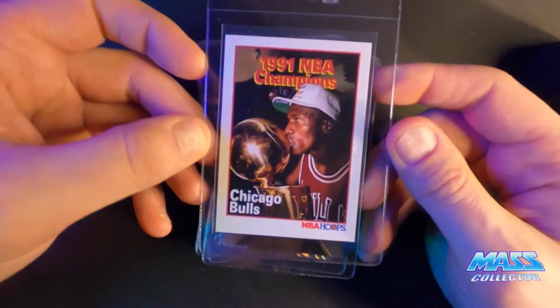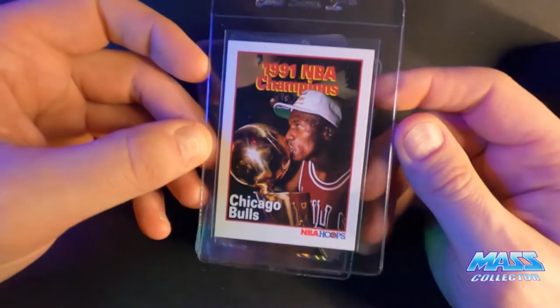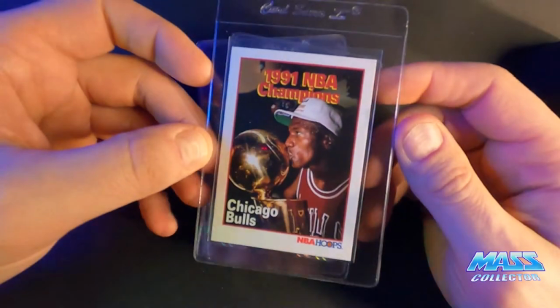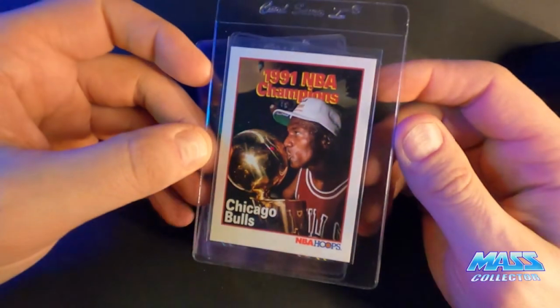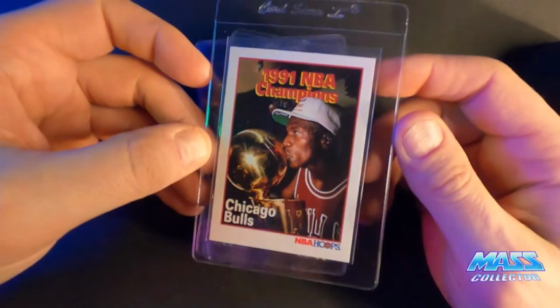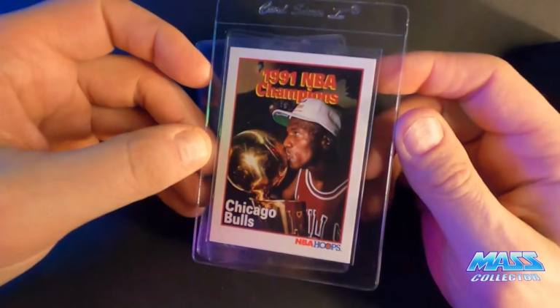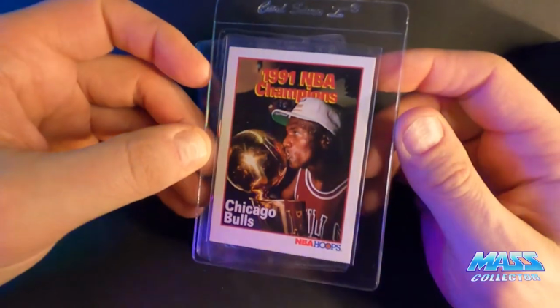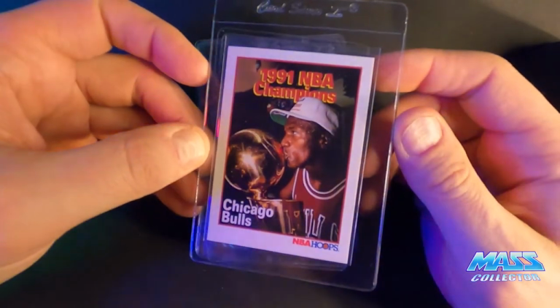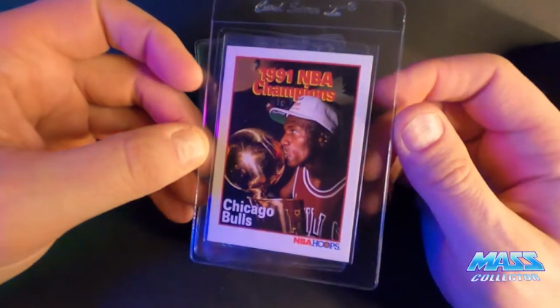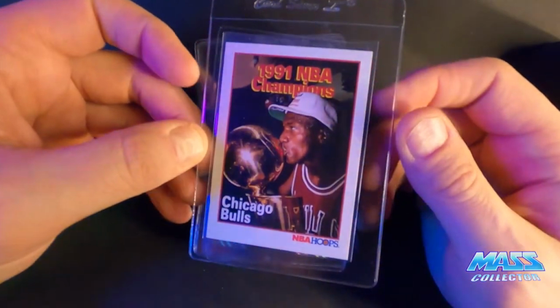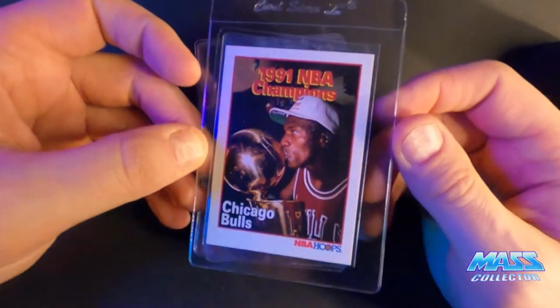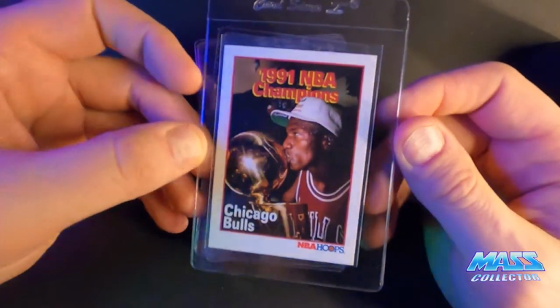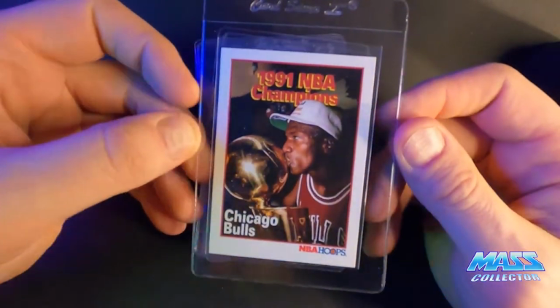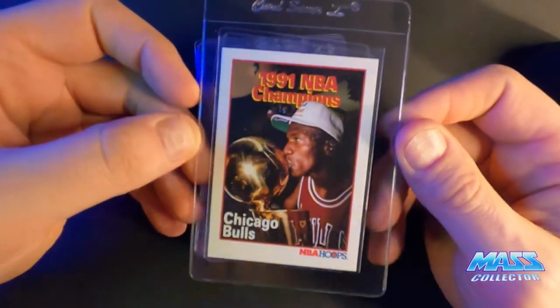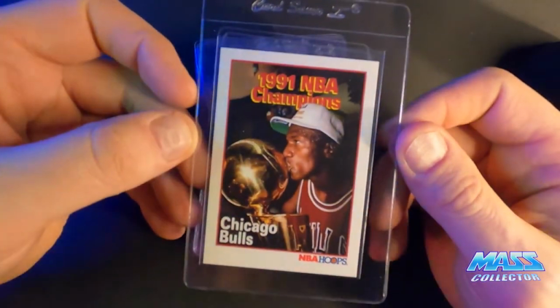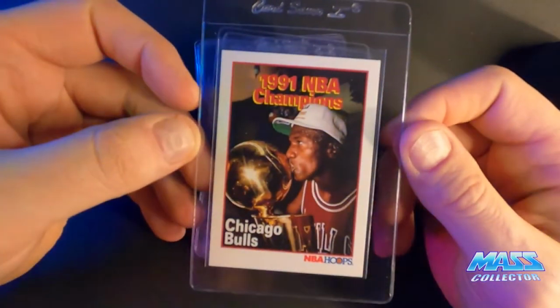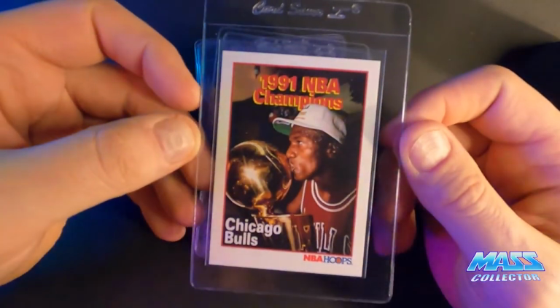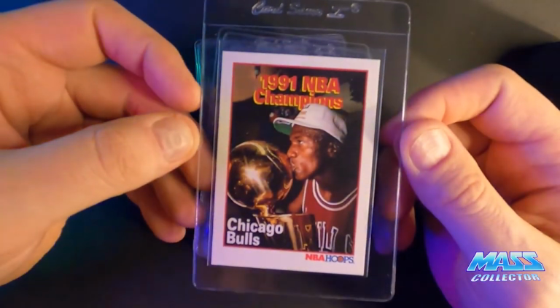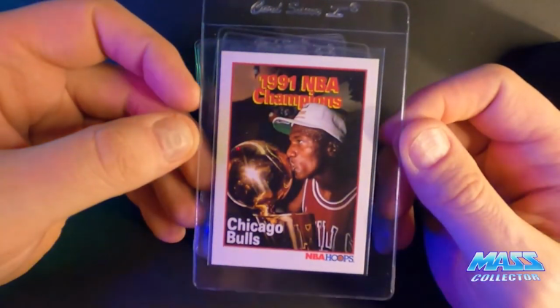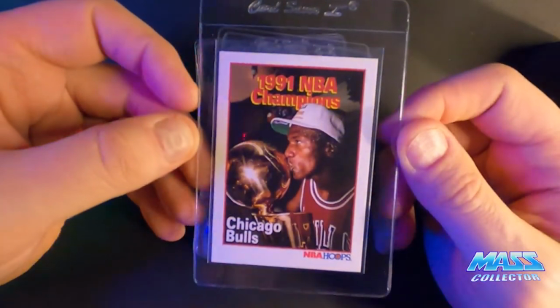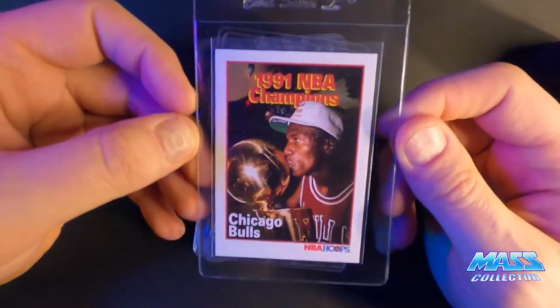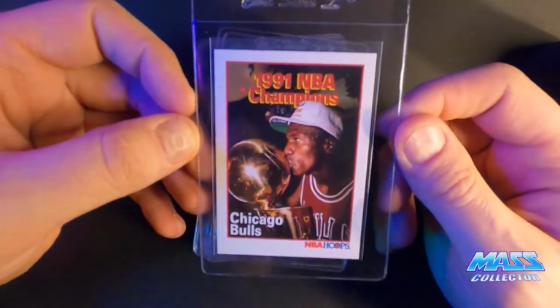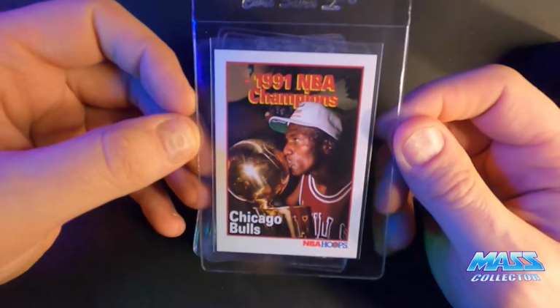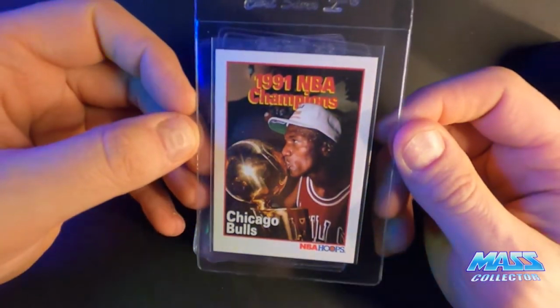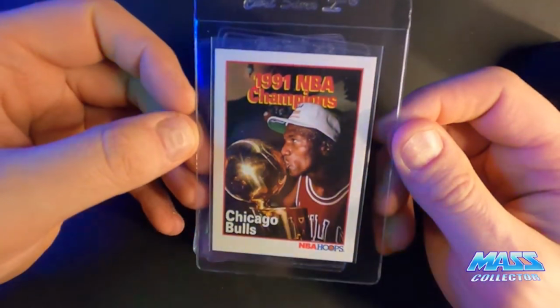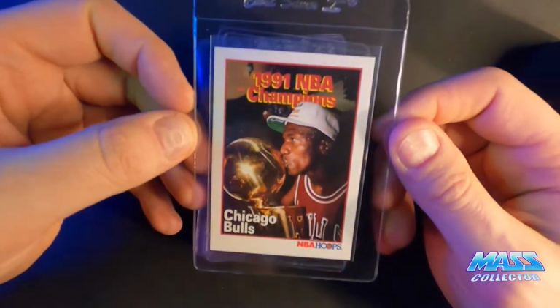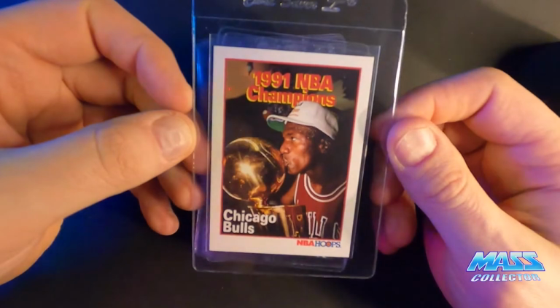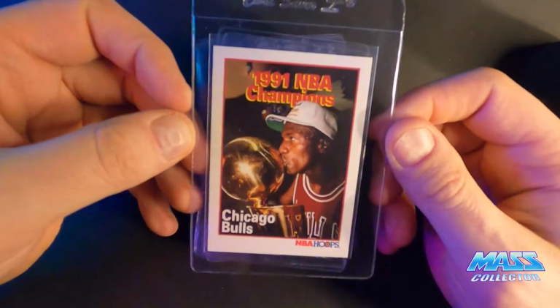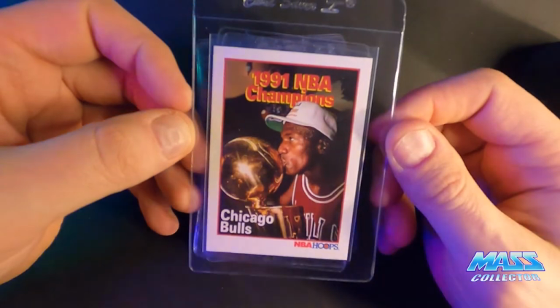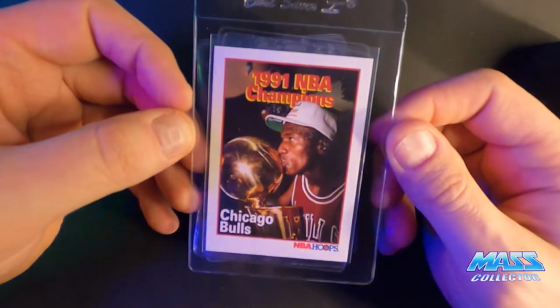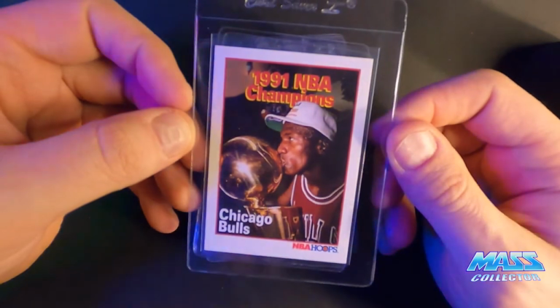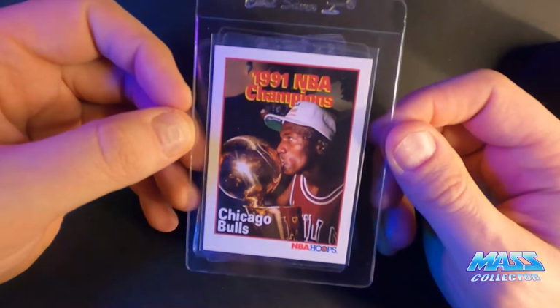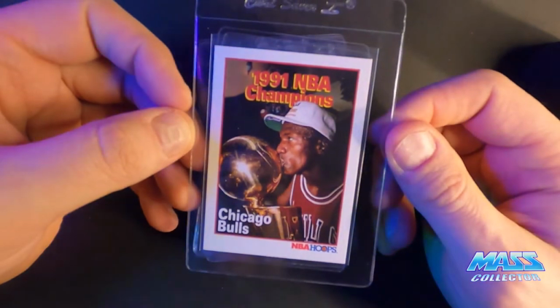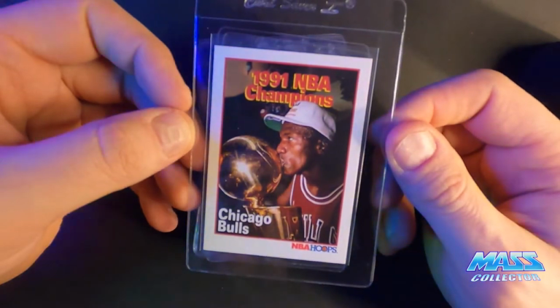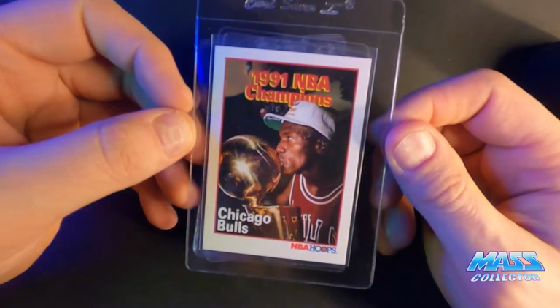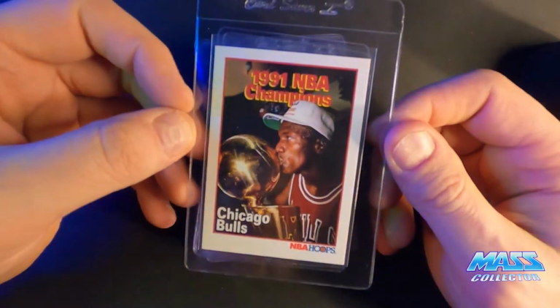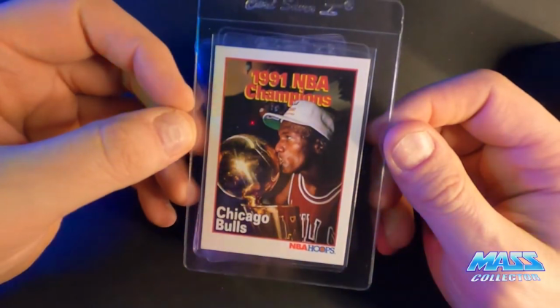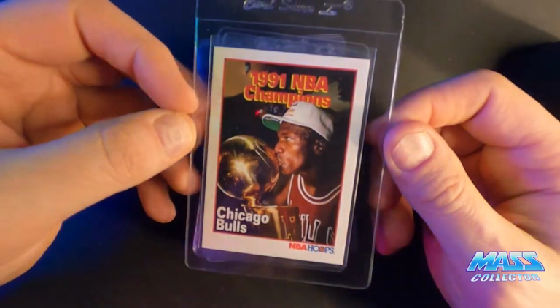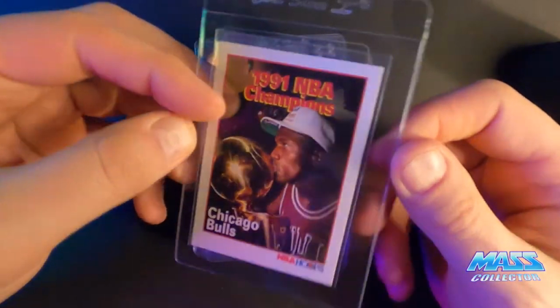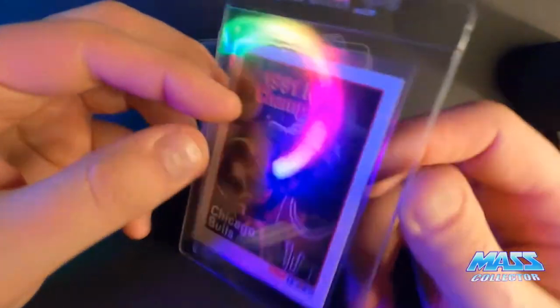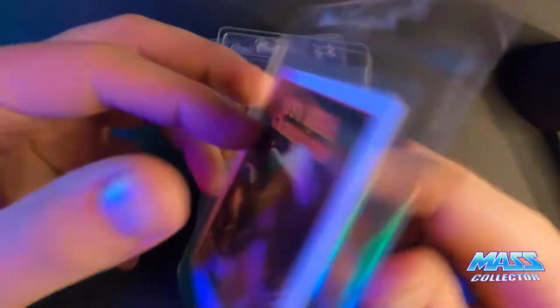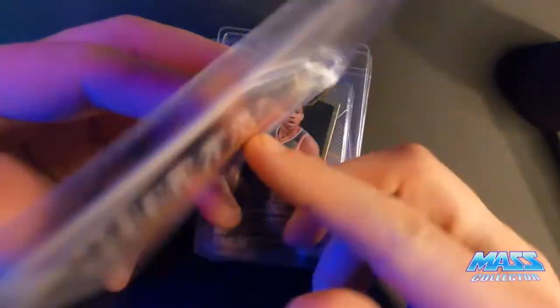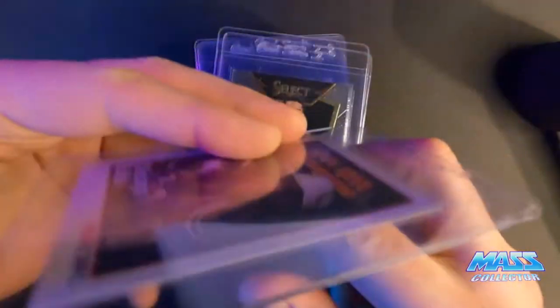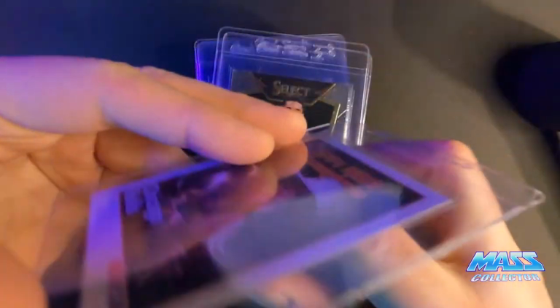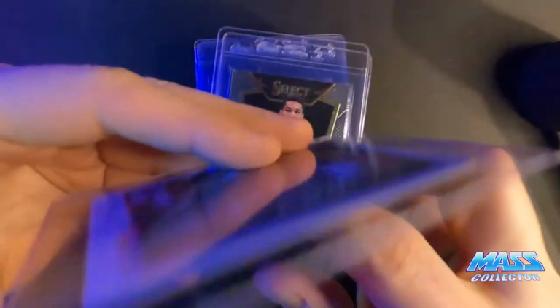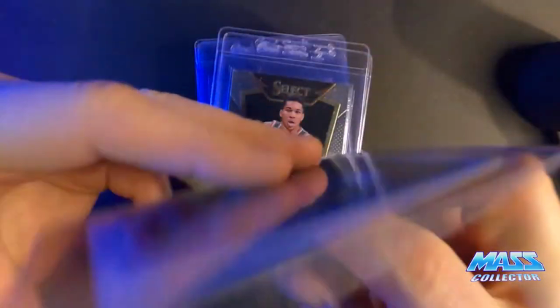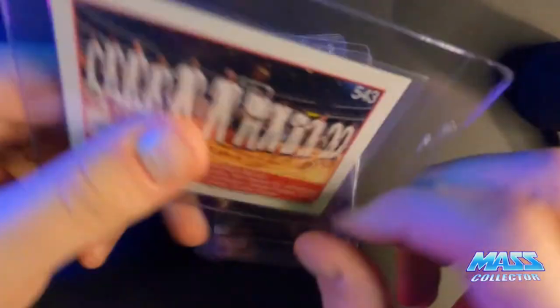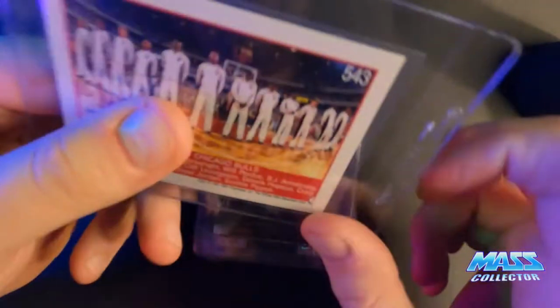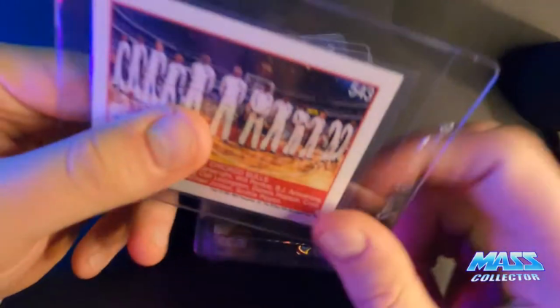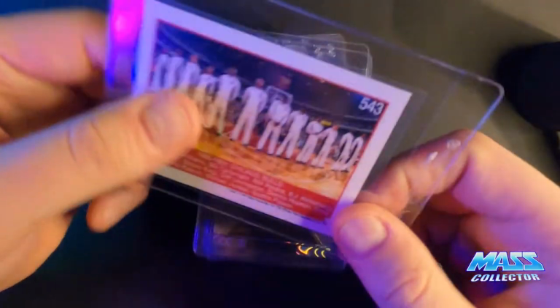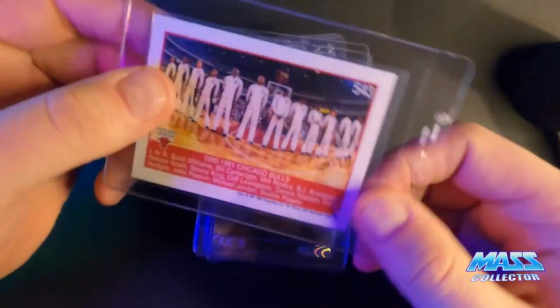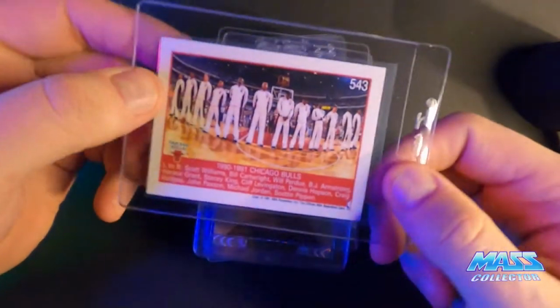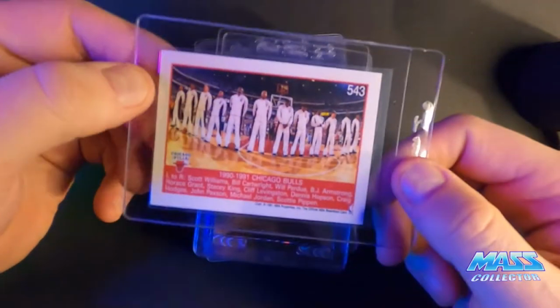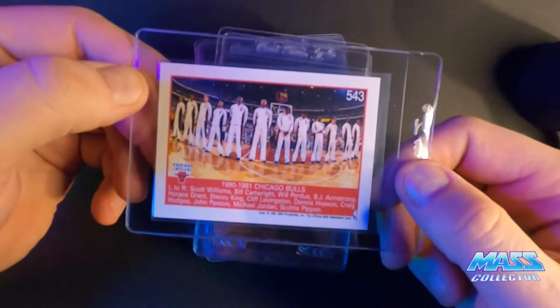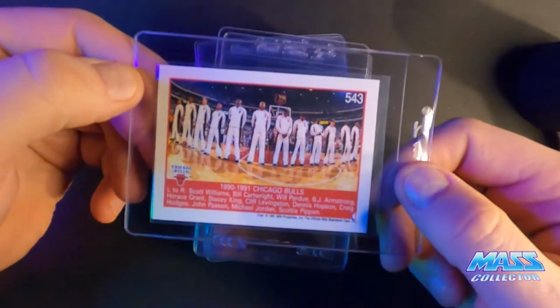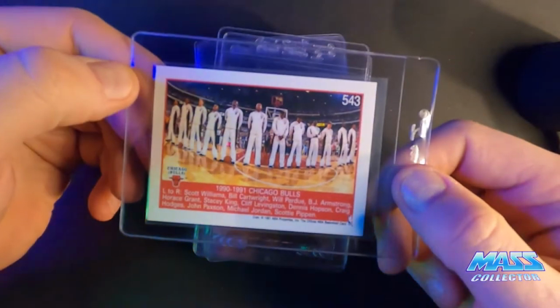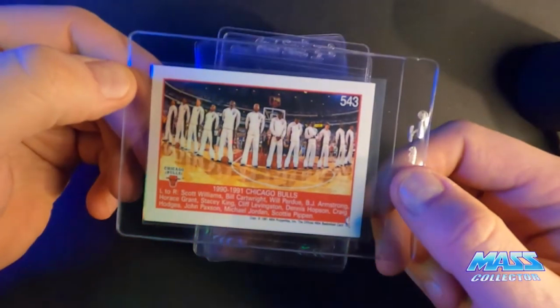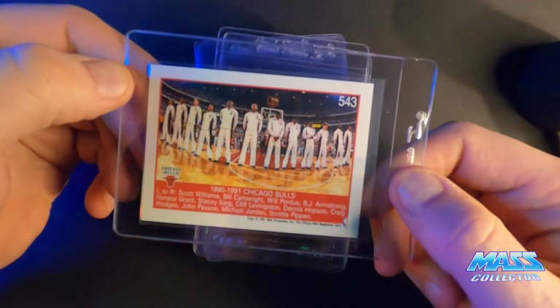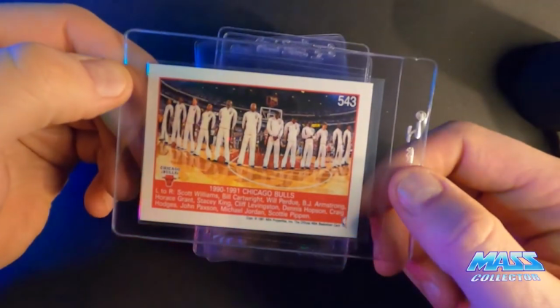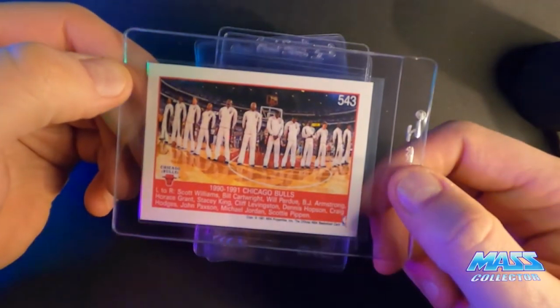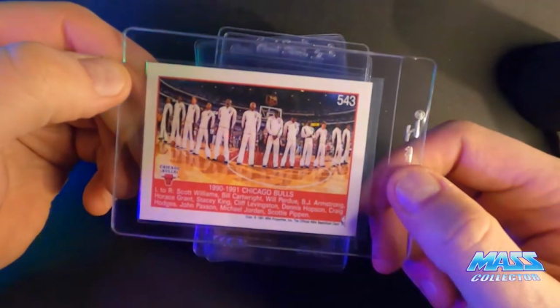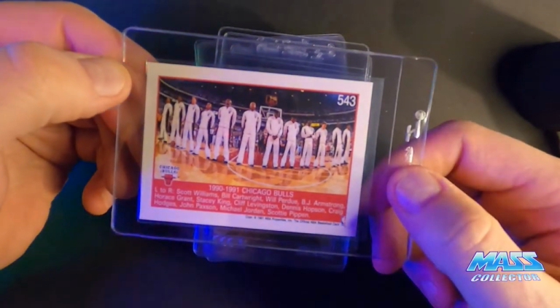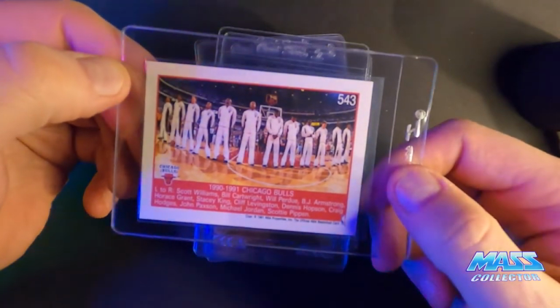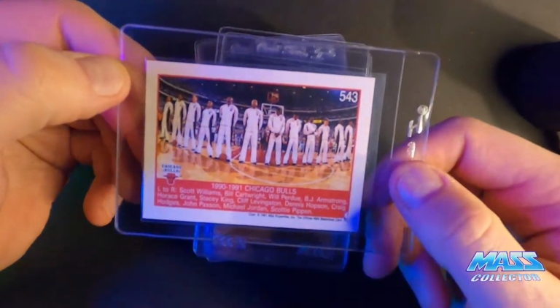Hoops 1991 — this one's getting a 10, I think. I don't see really anything wrong with it at all.